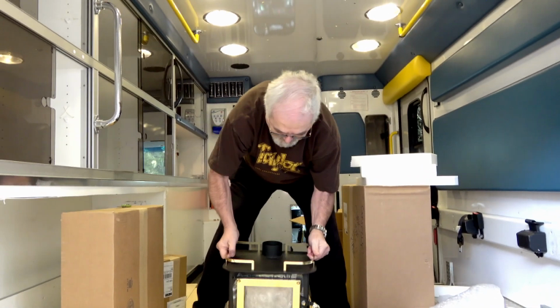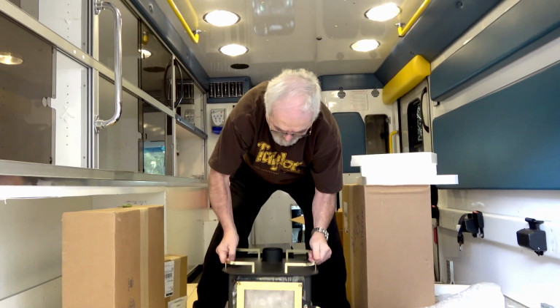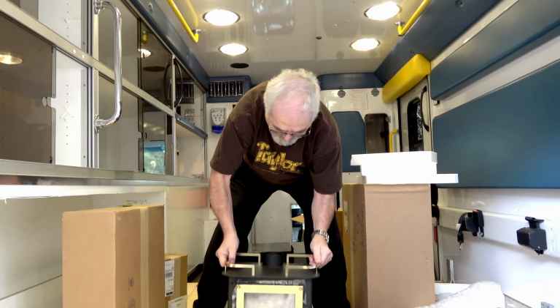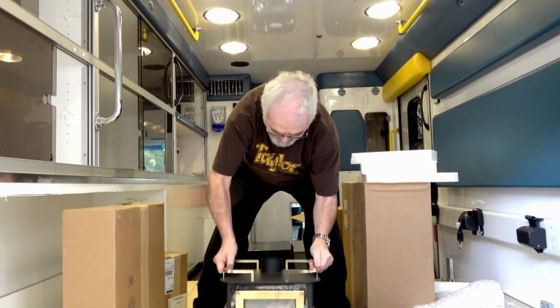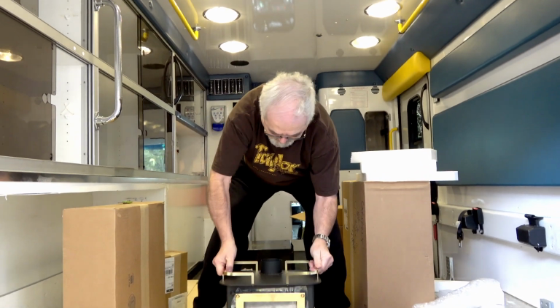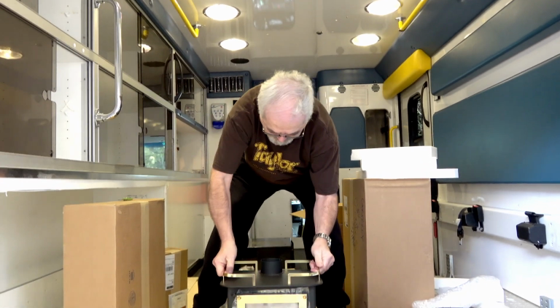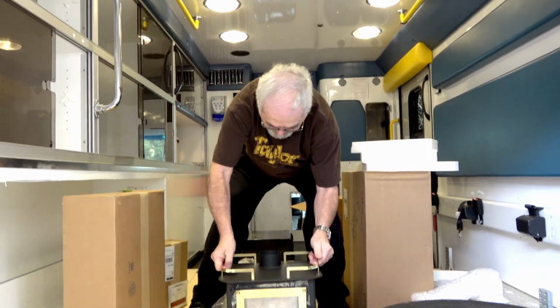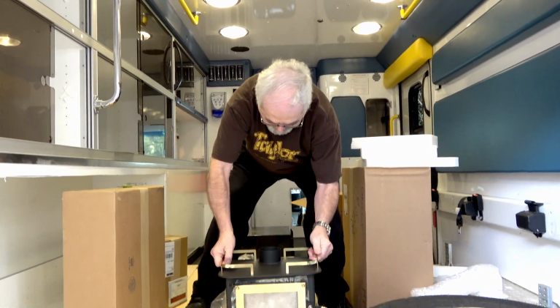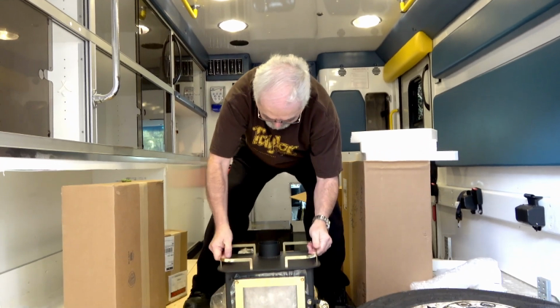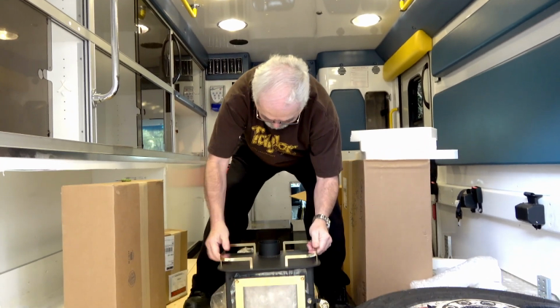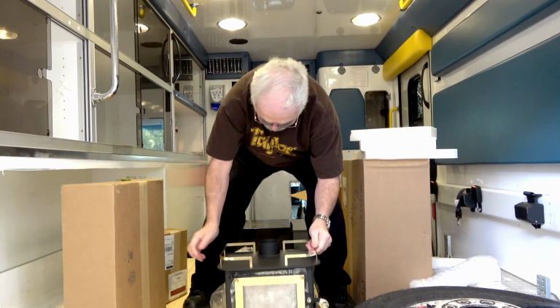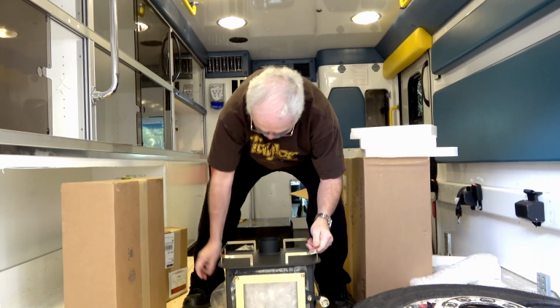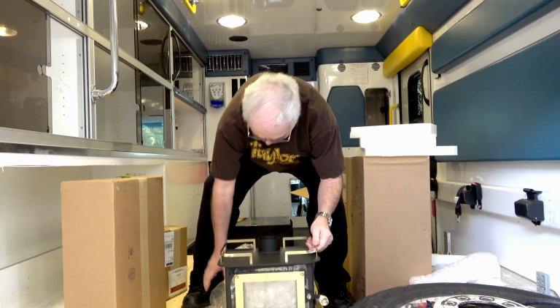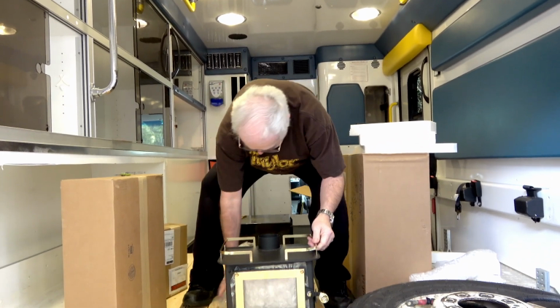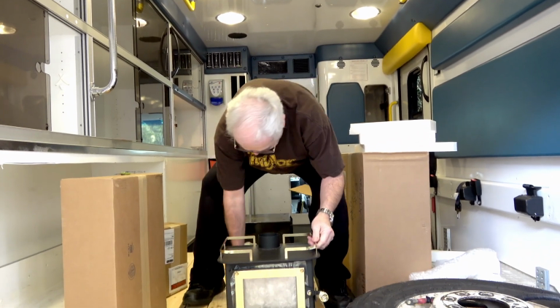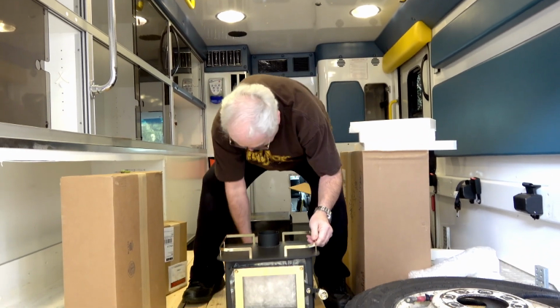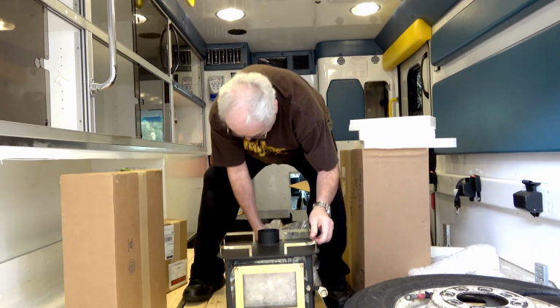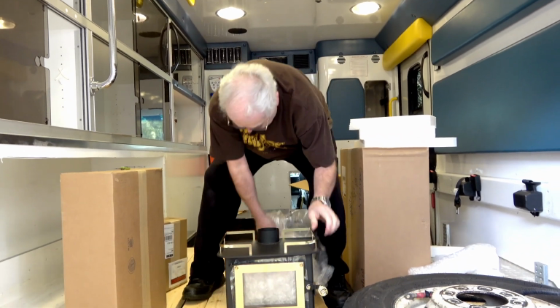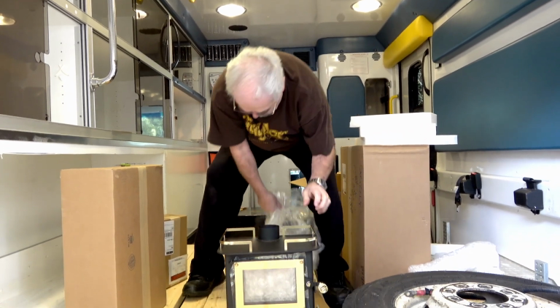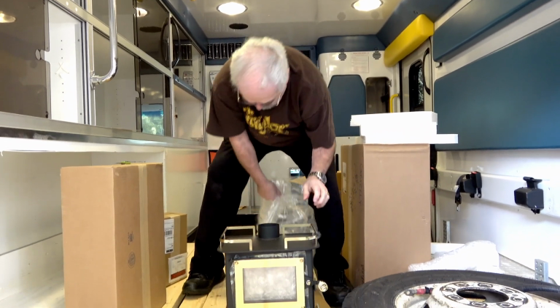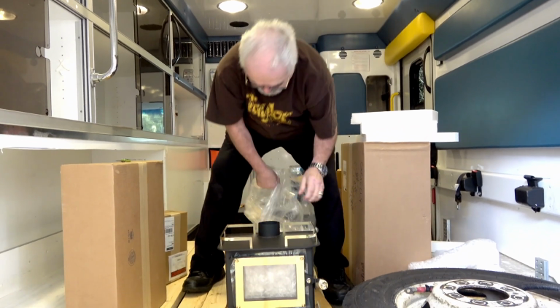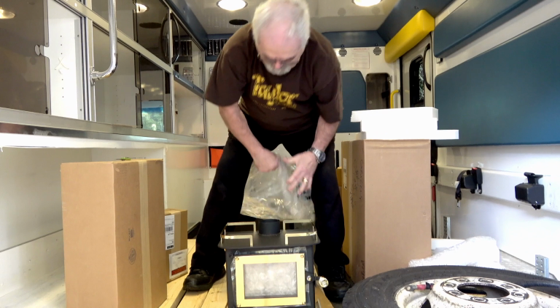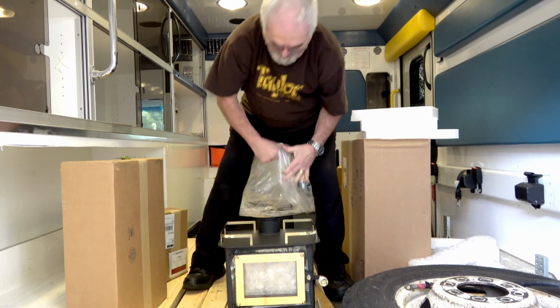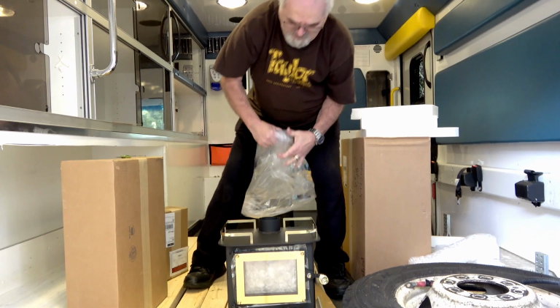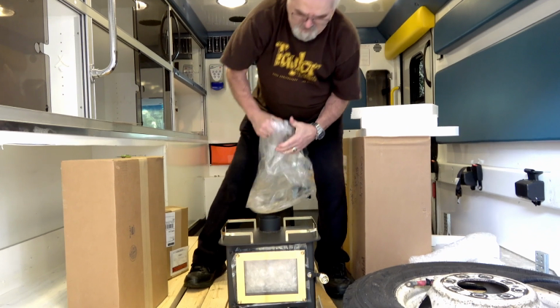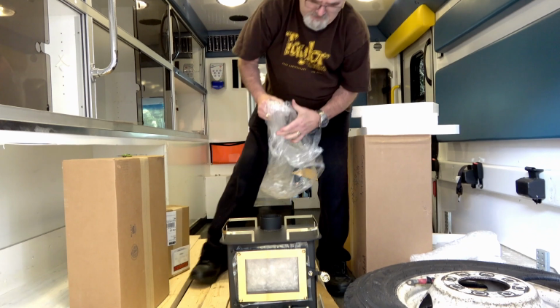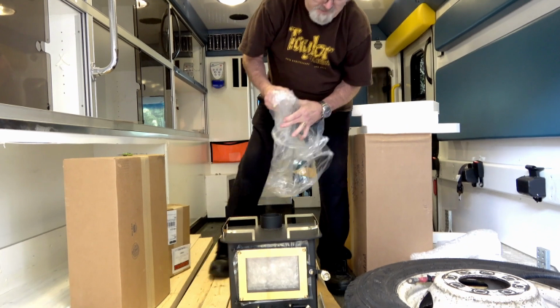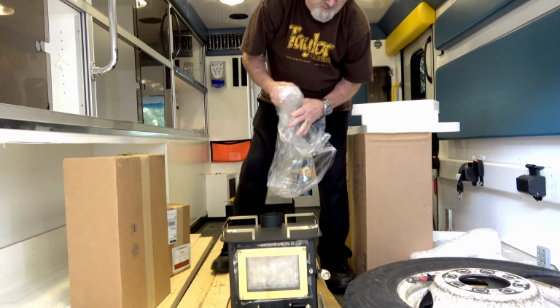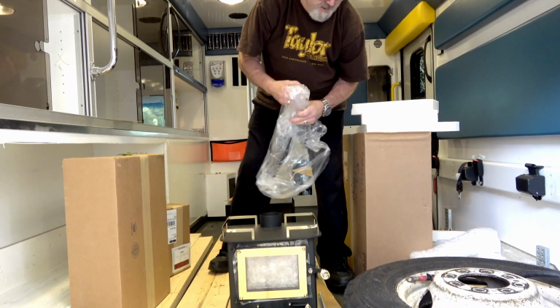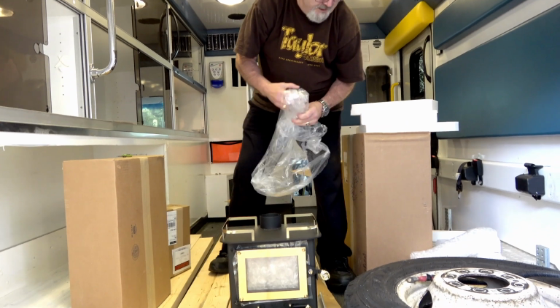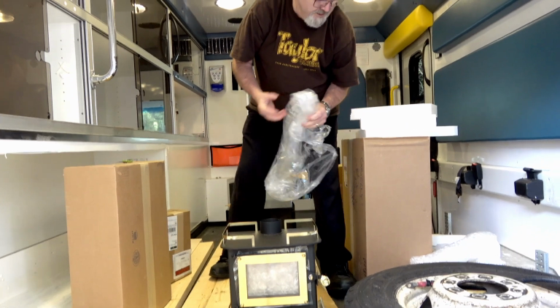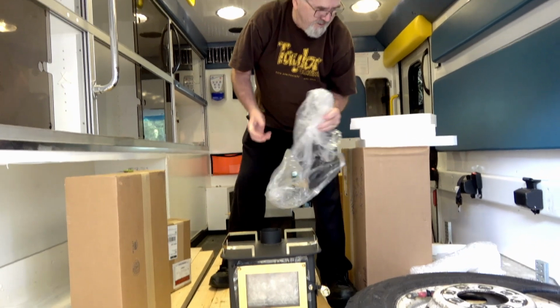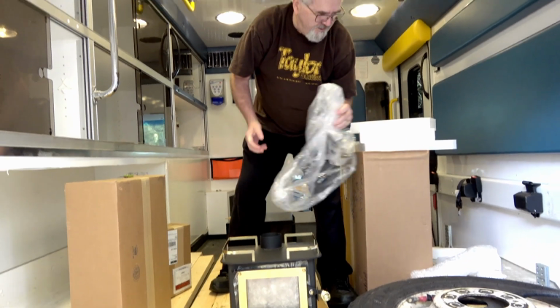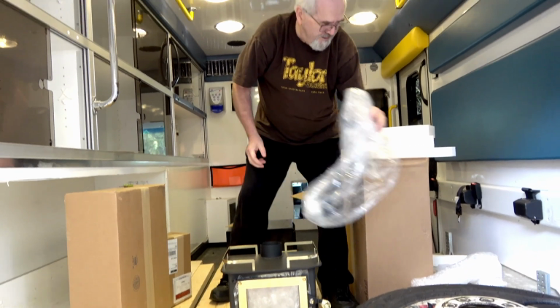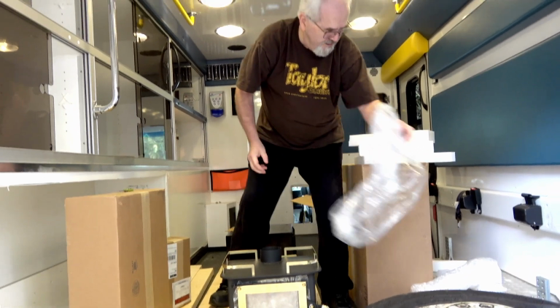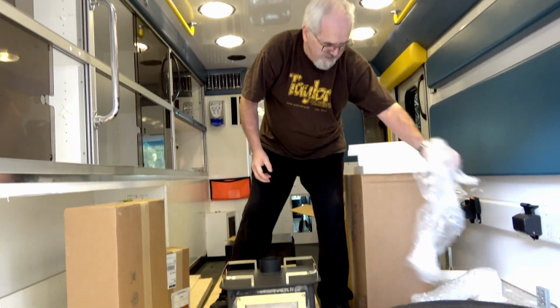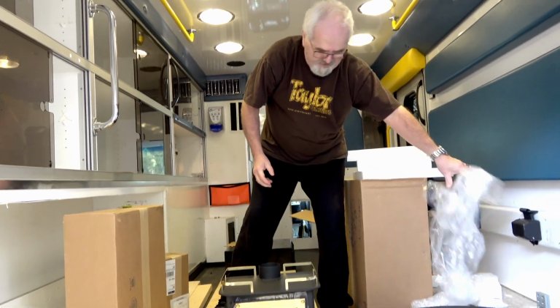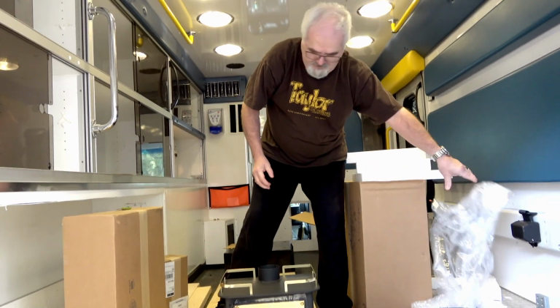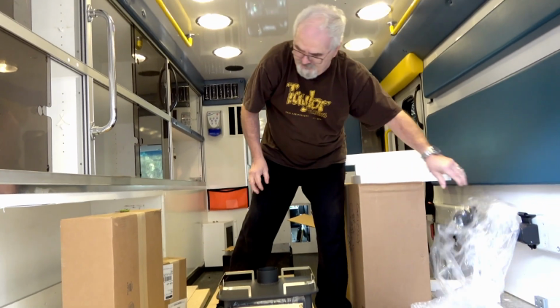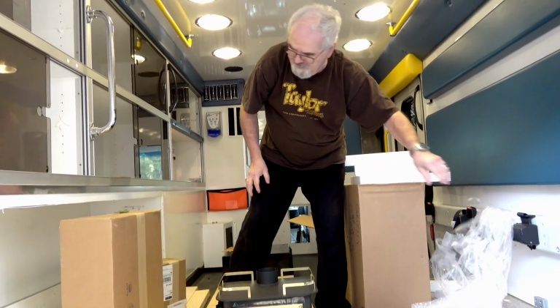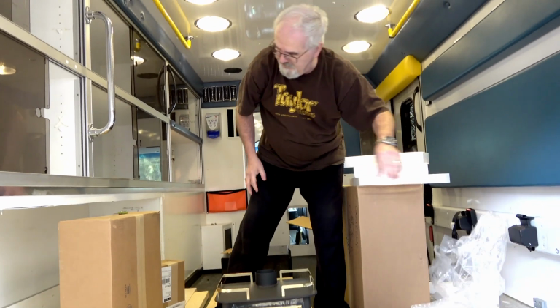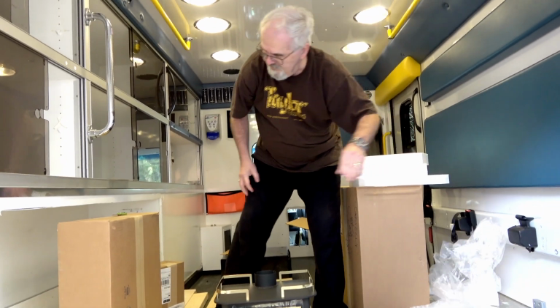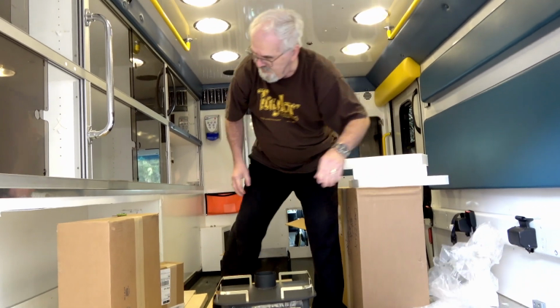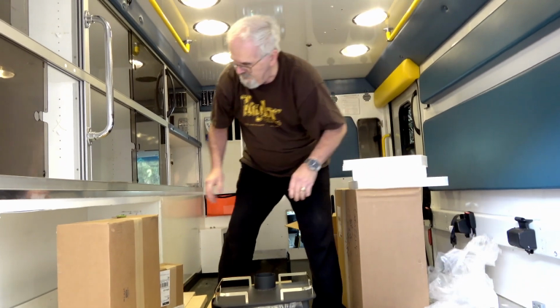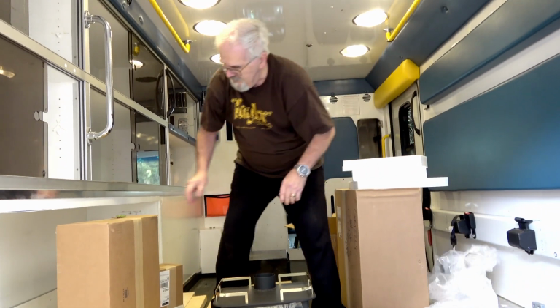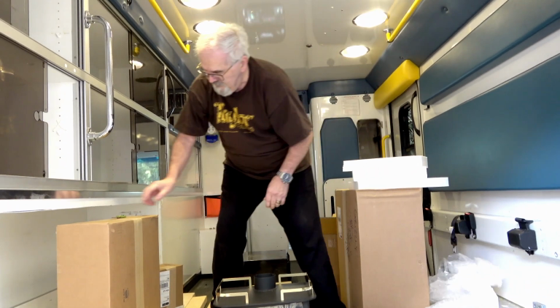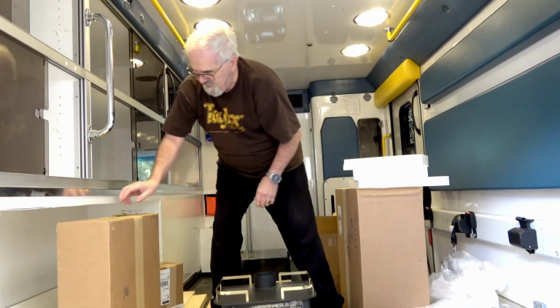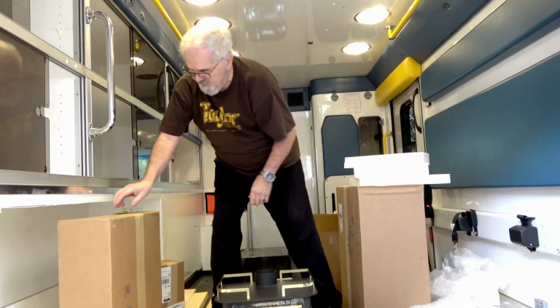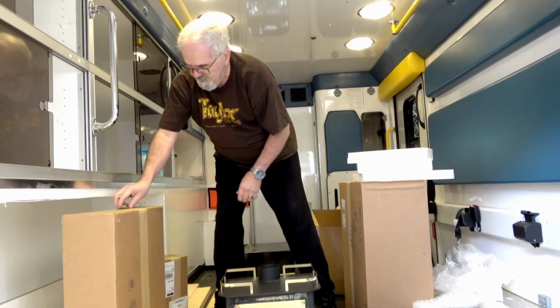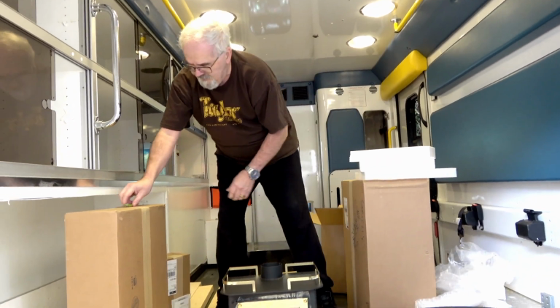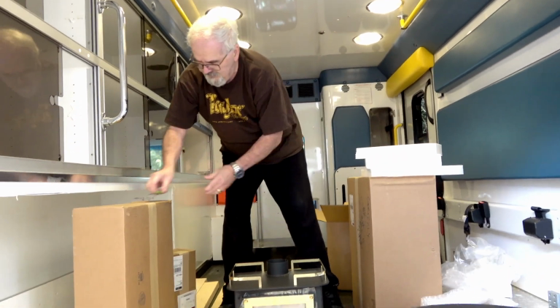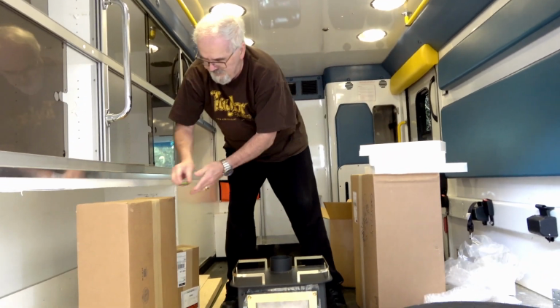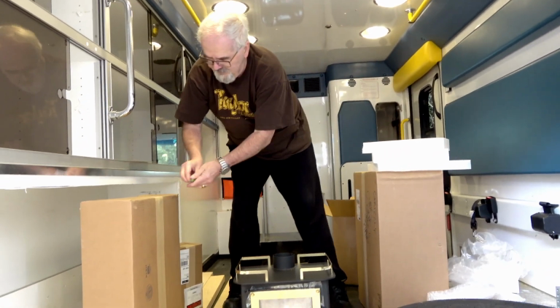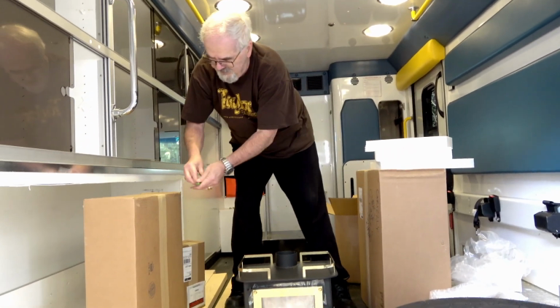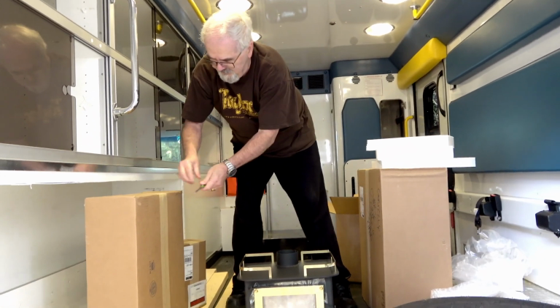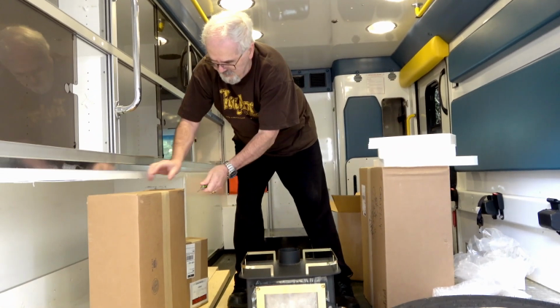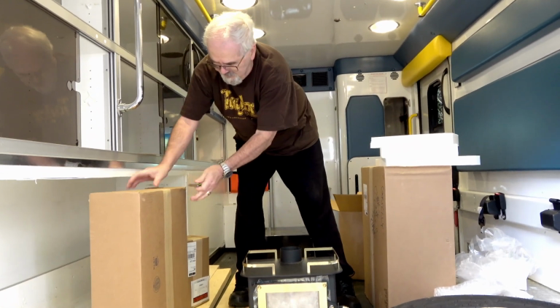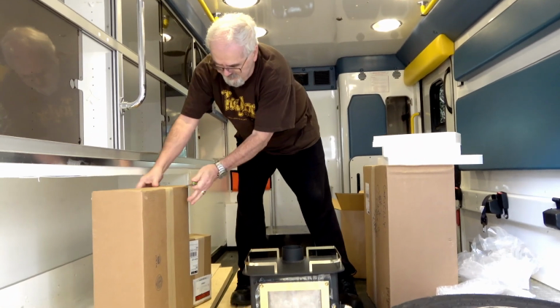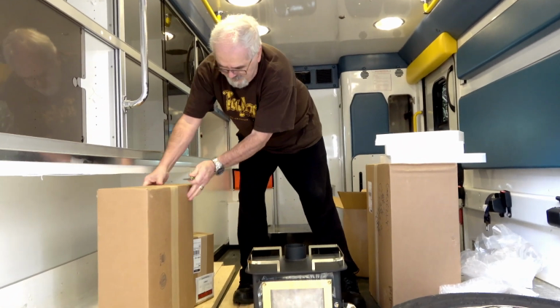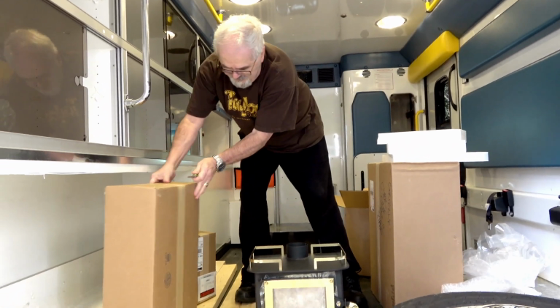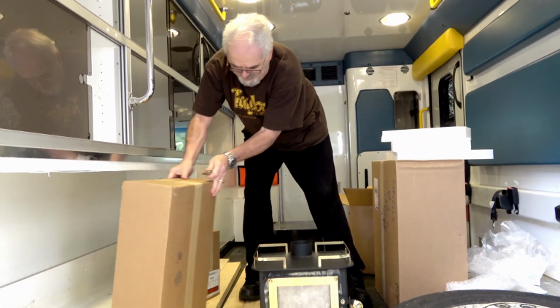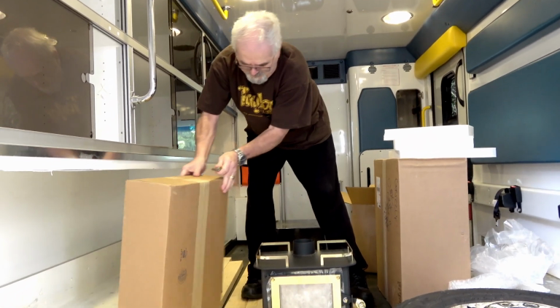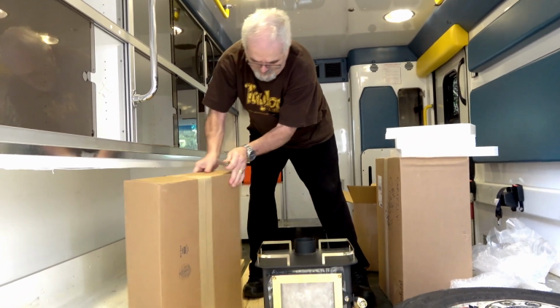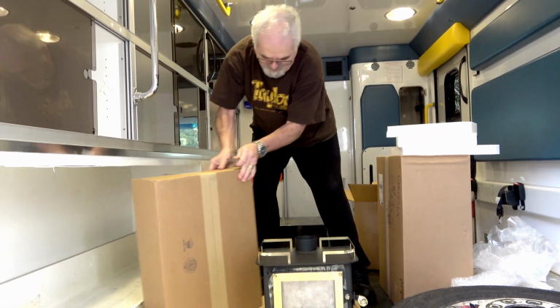It probably weighs 40 pounds maybe. Let's see what else they sent me.